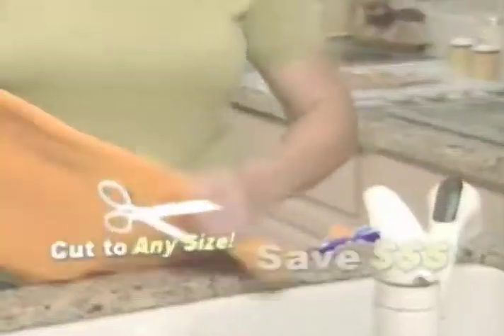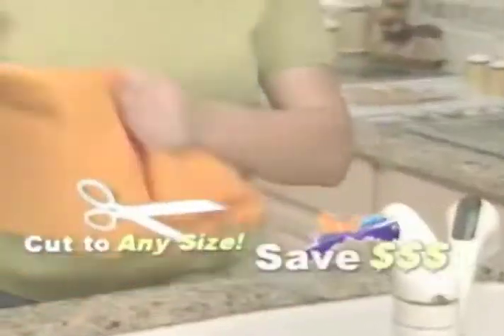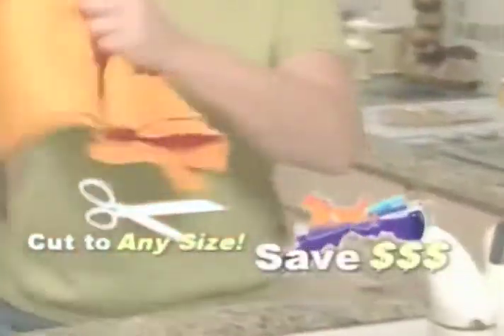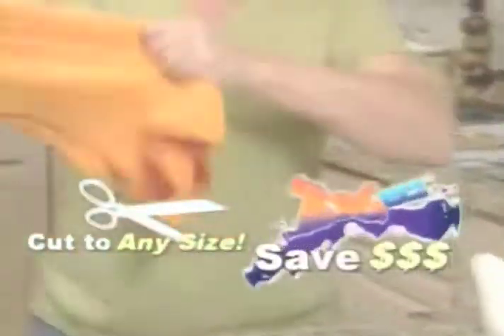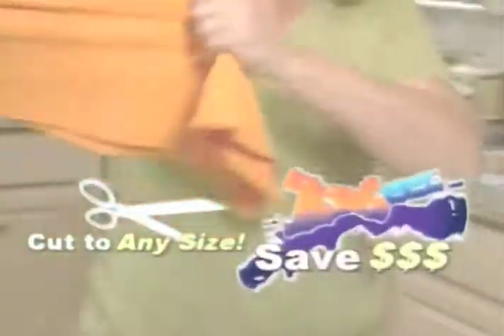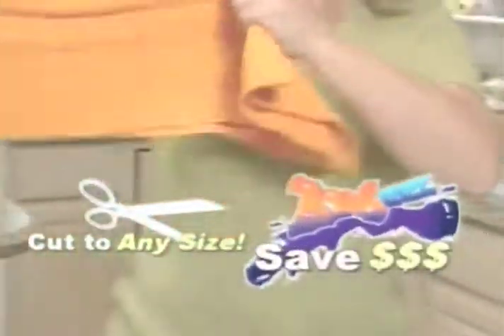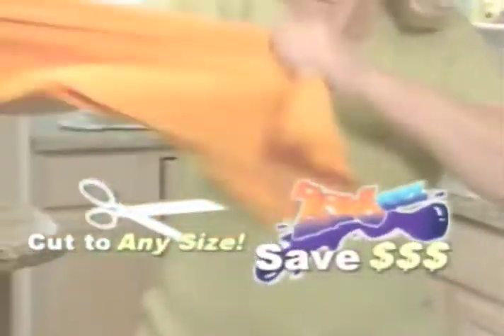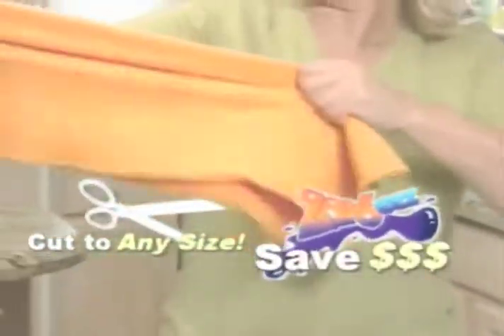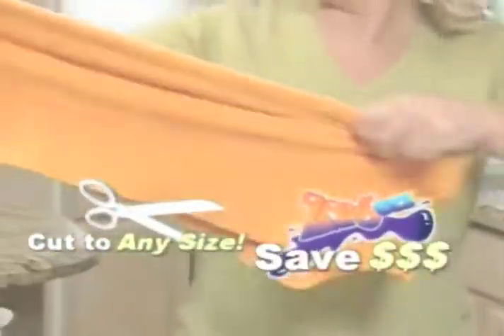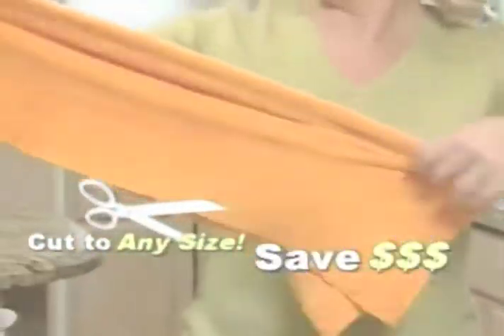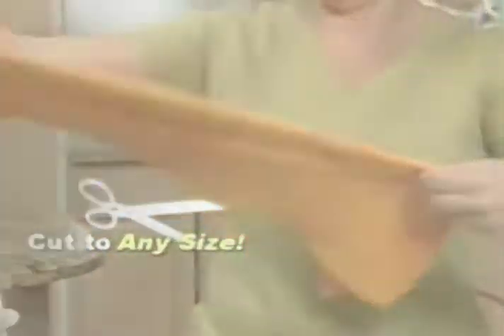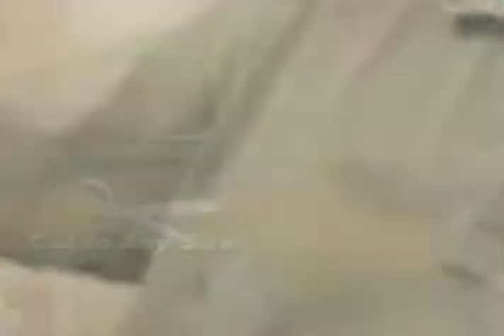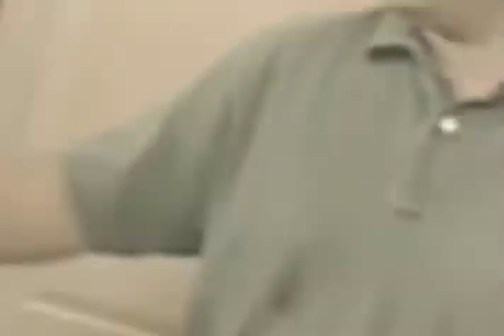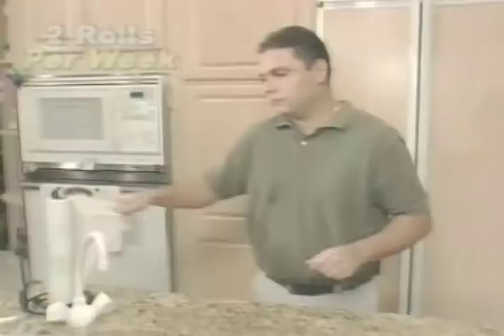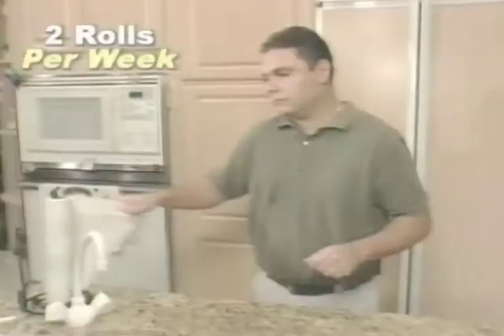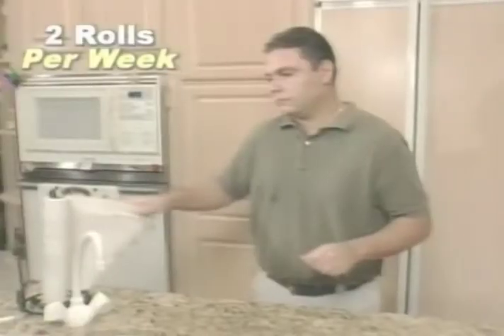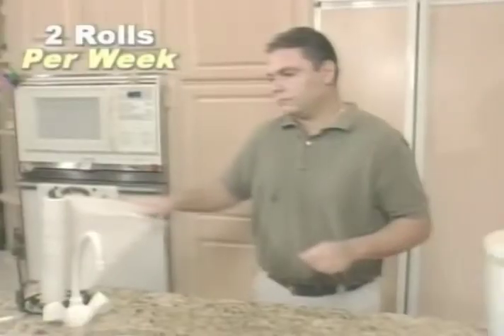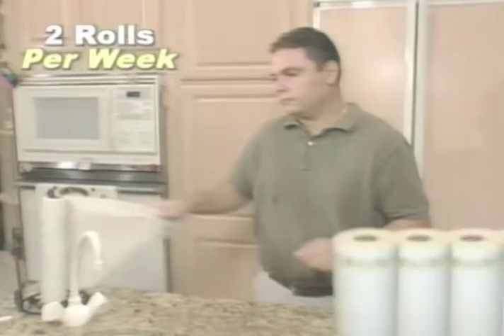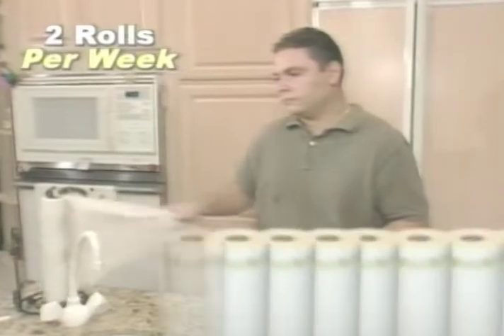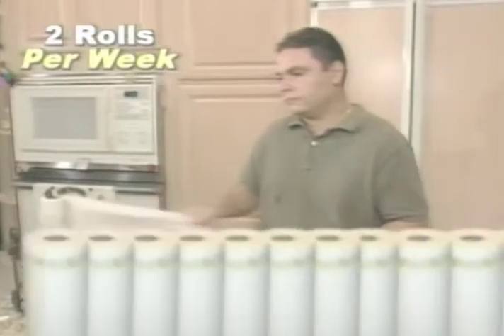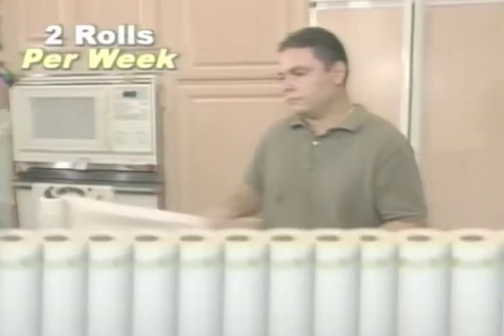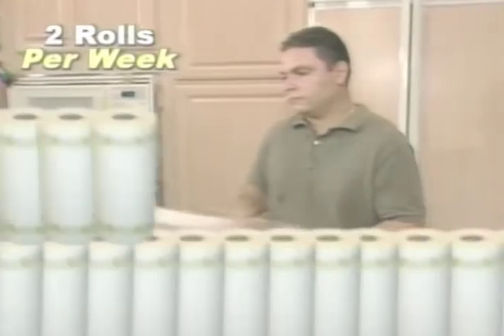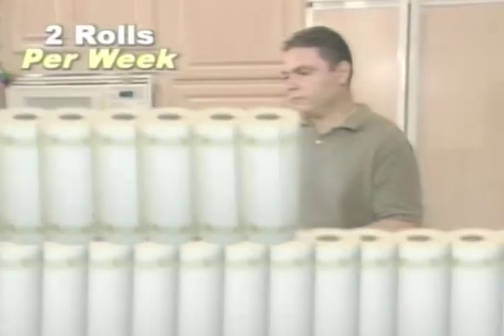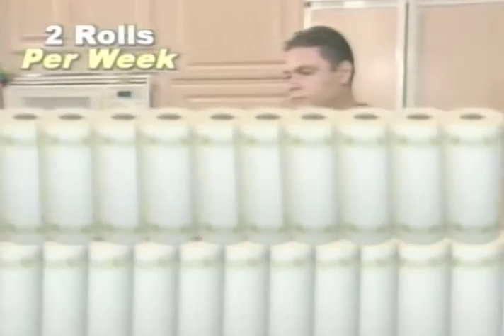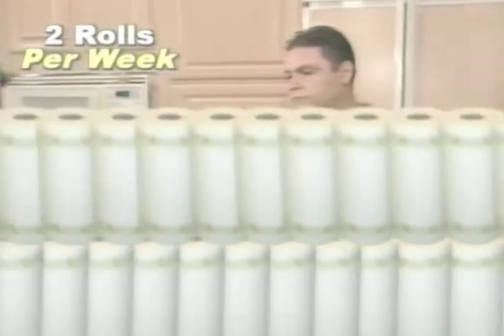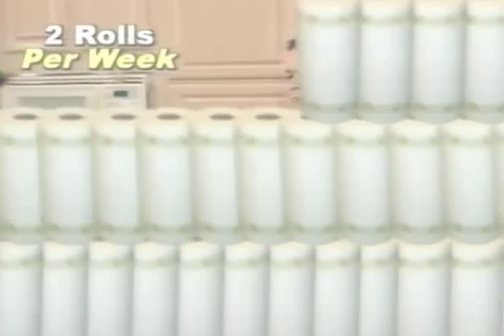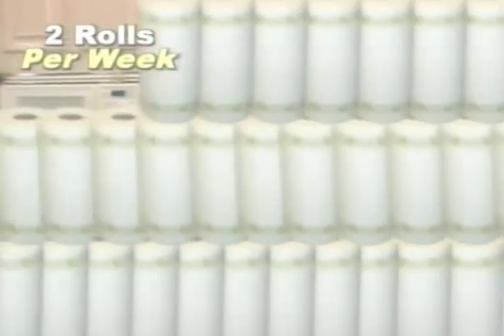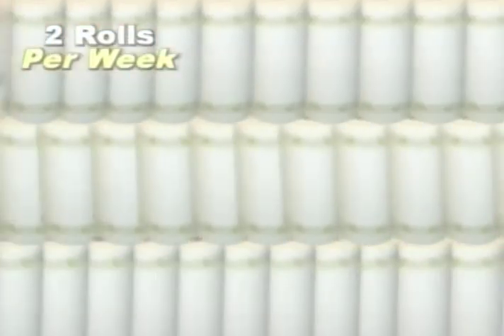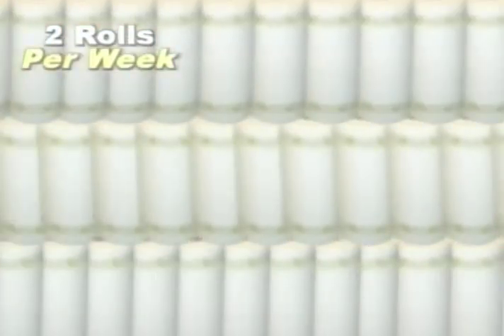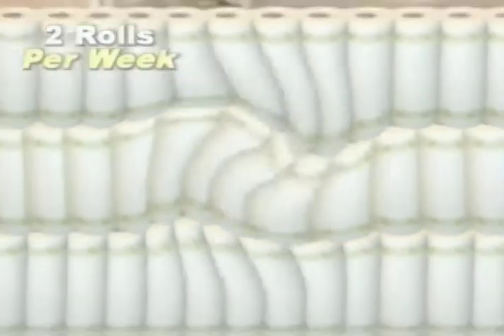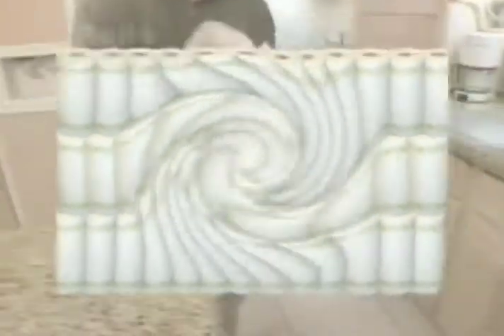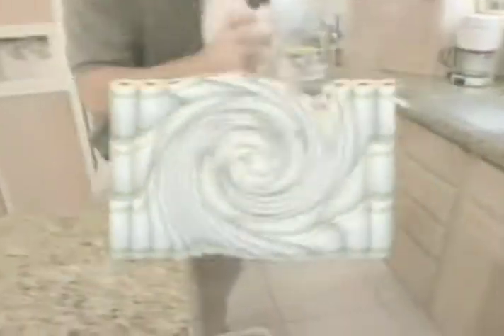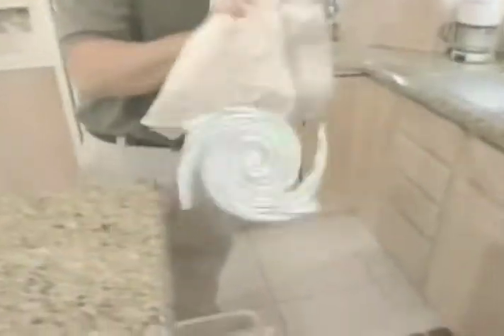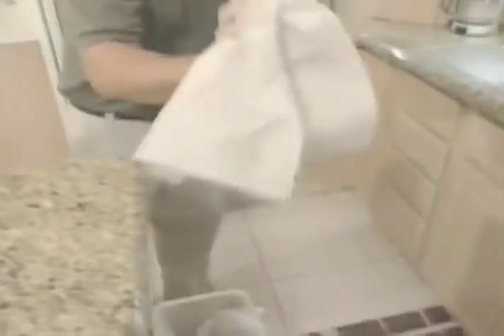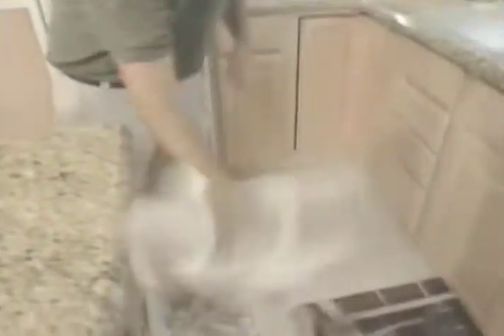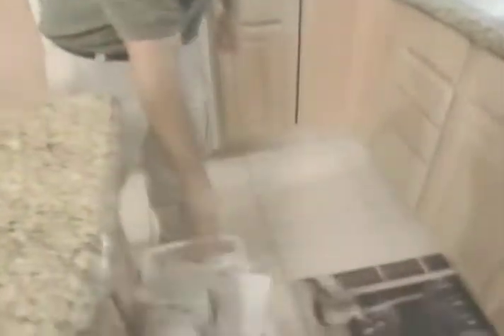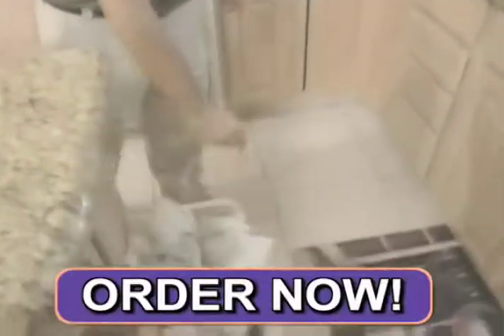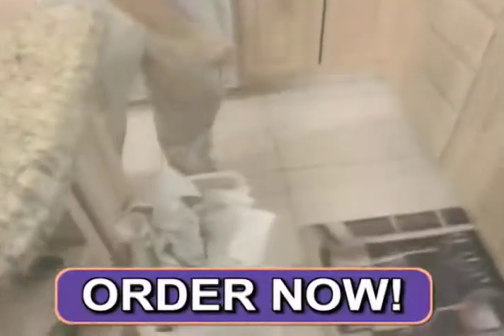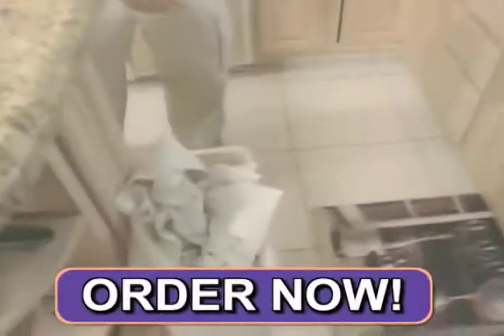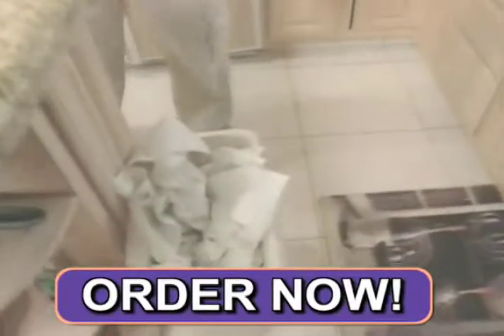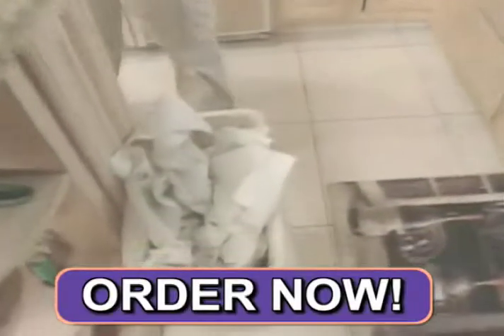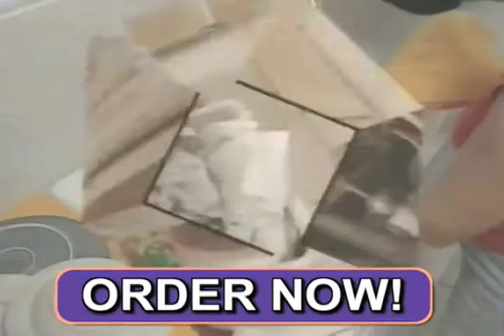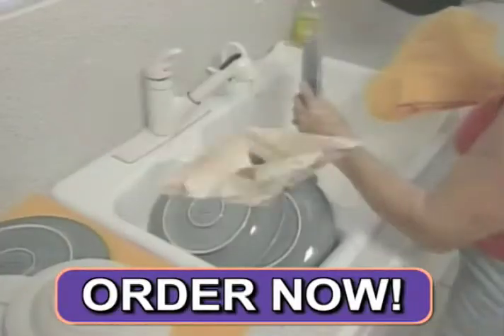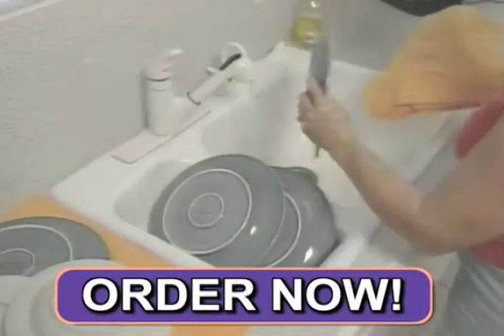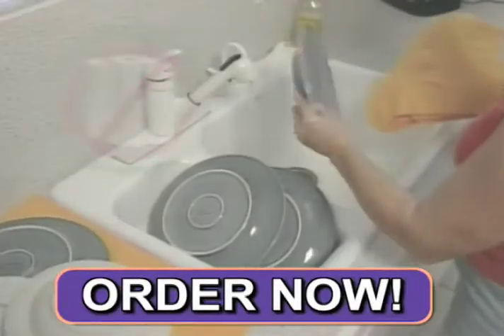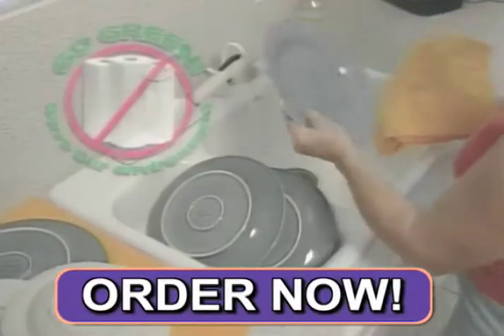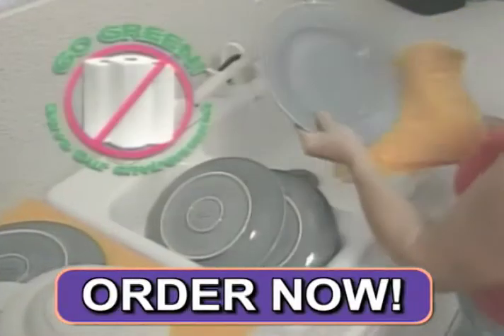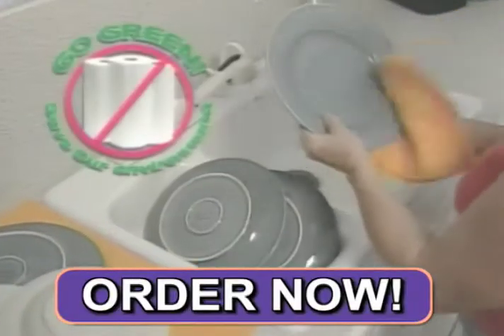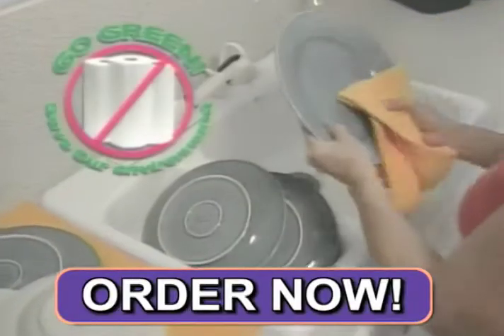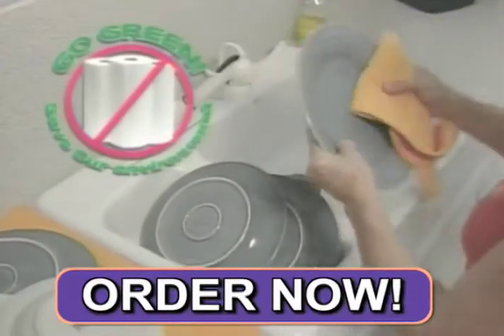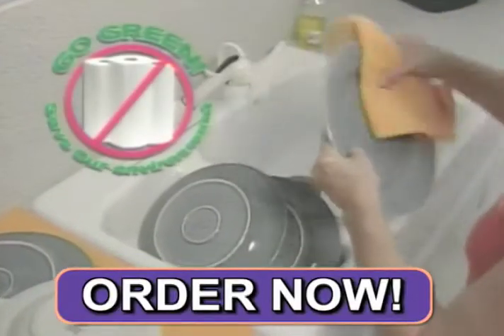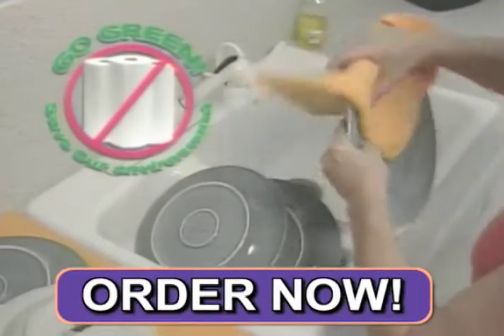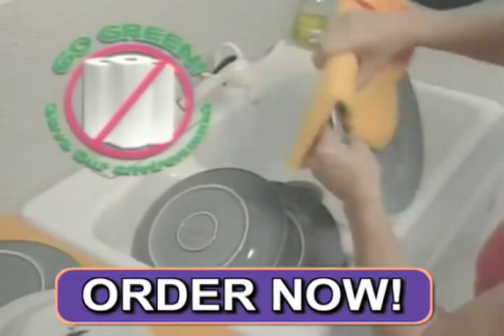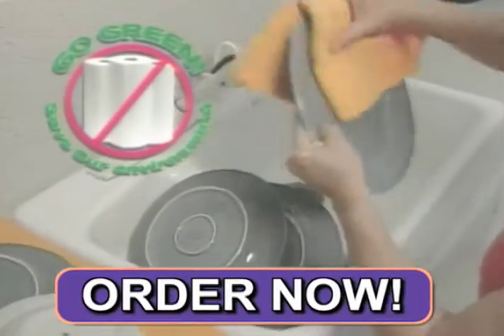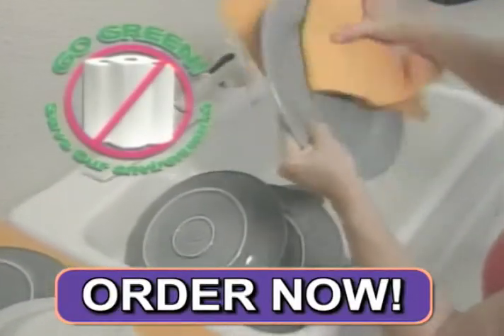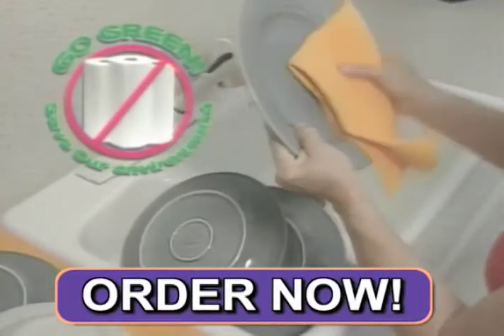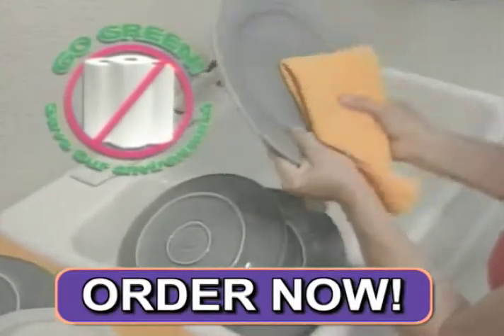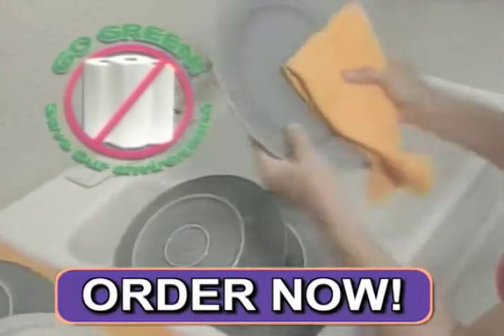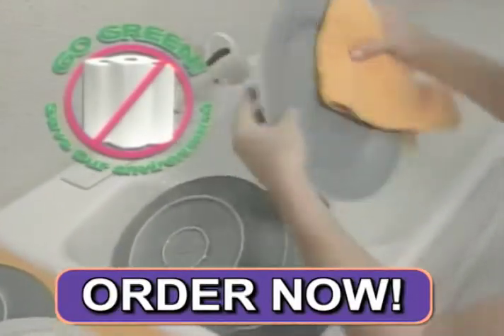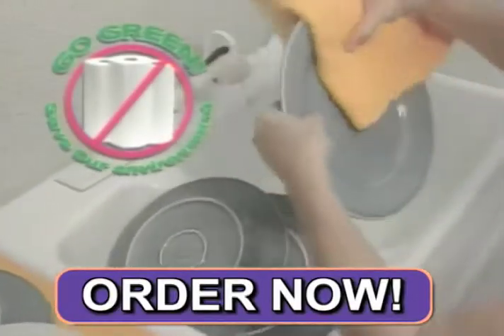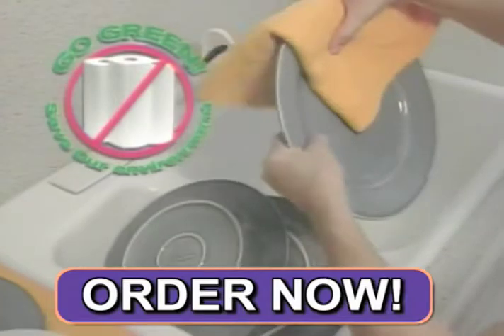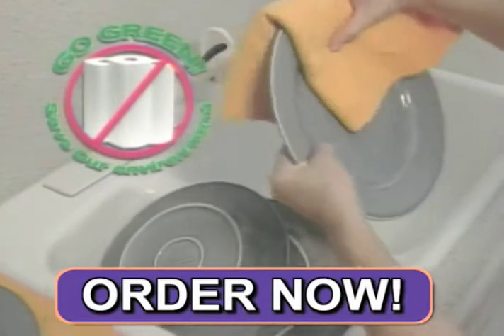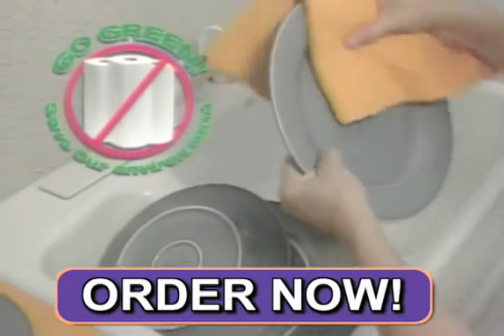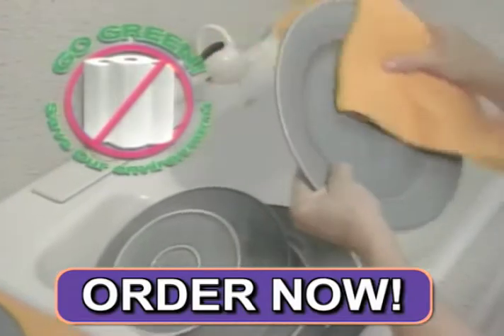An average family uses up to two rolls of paper towels every week — that's cash in the trash. Save money and even help save the environment.